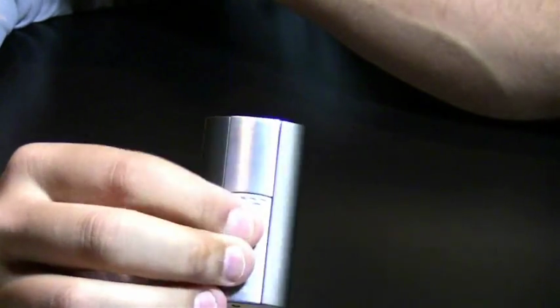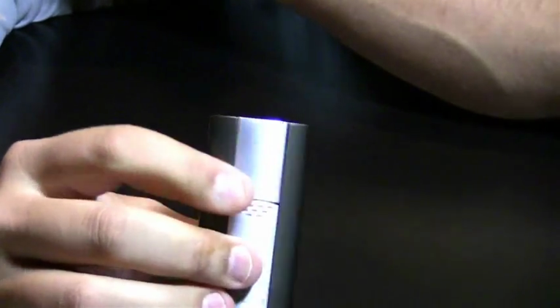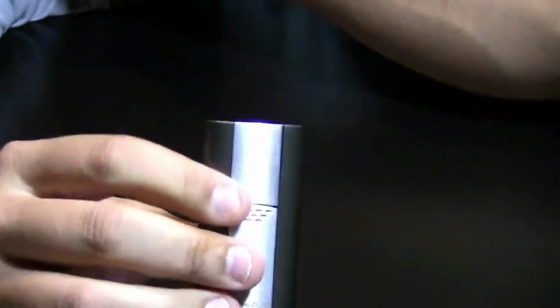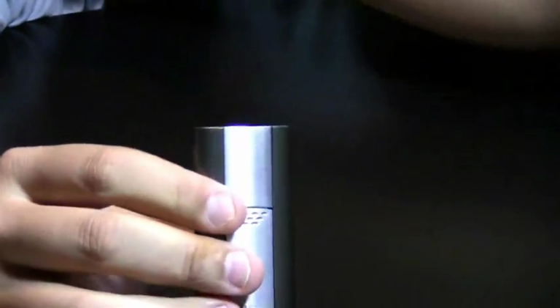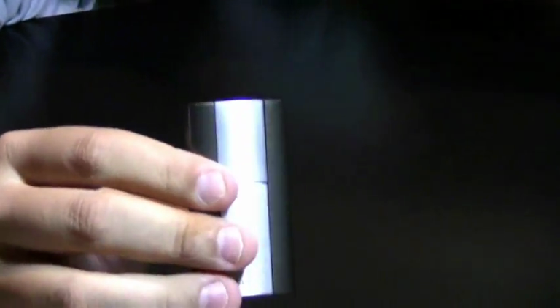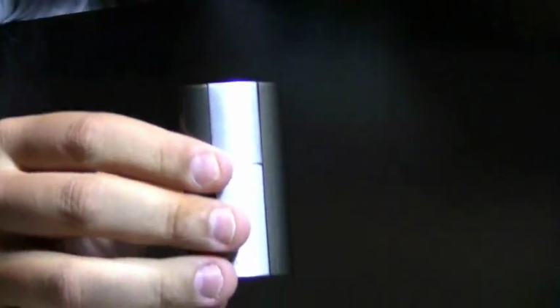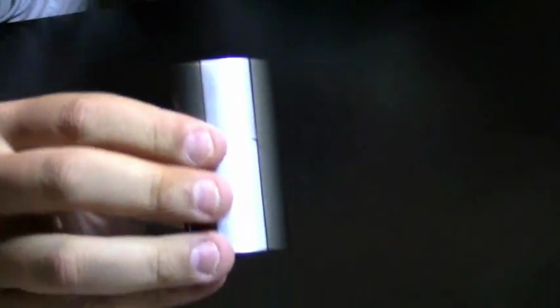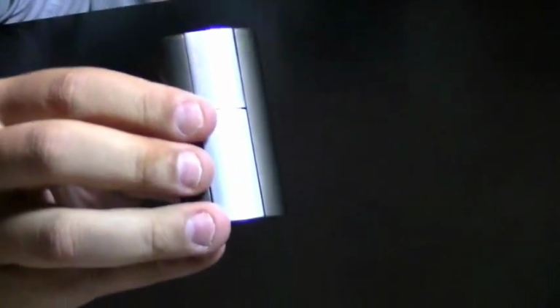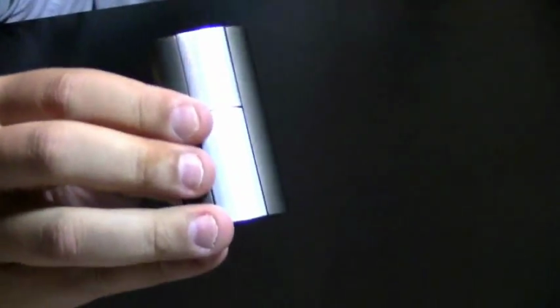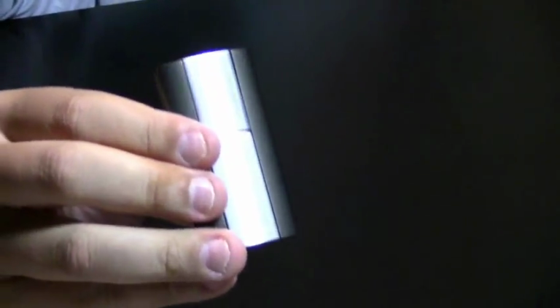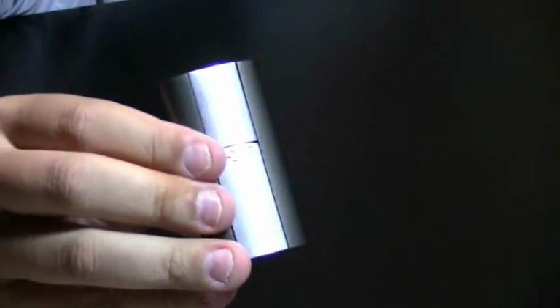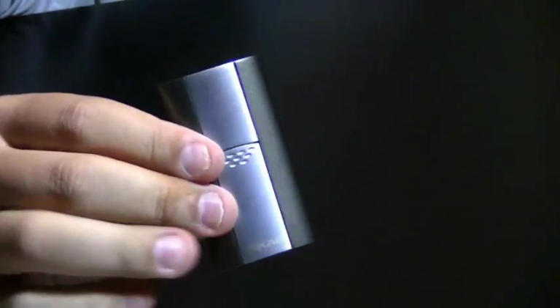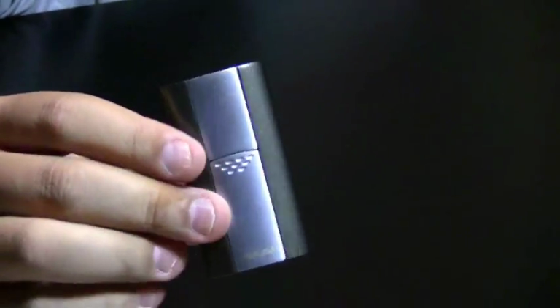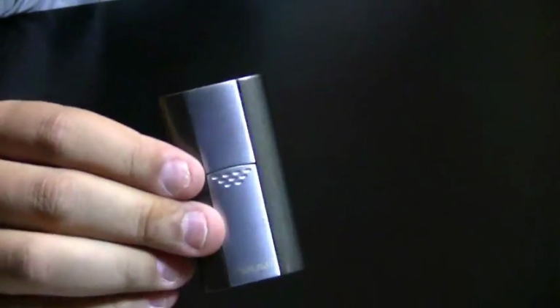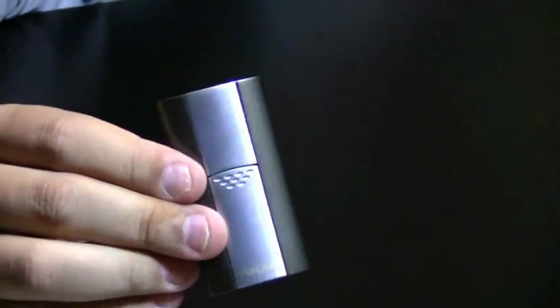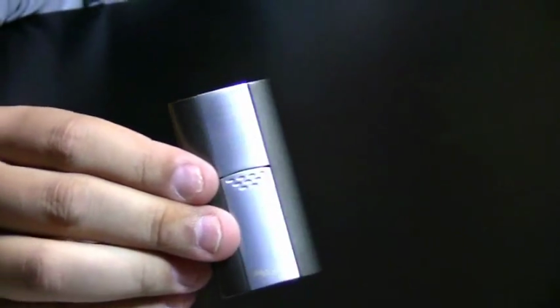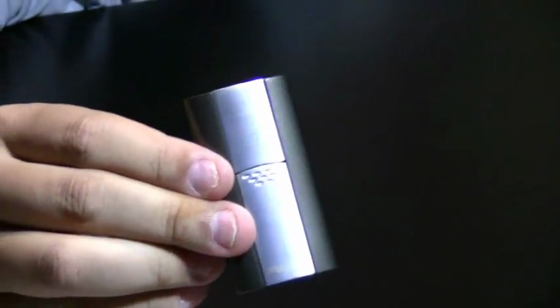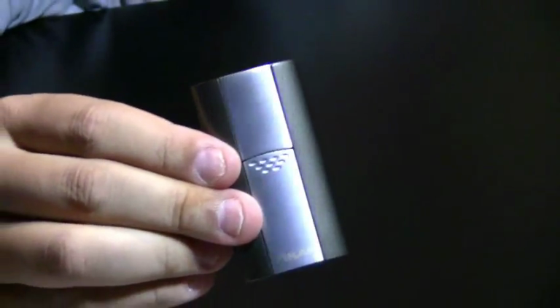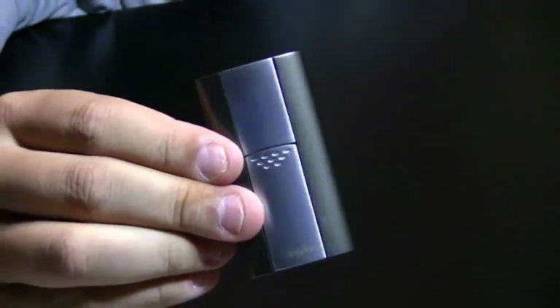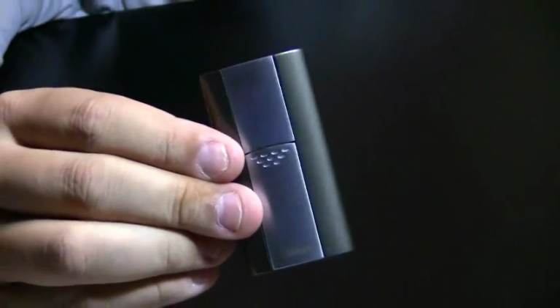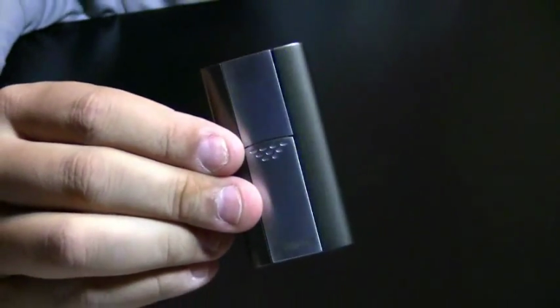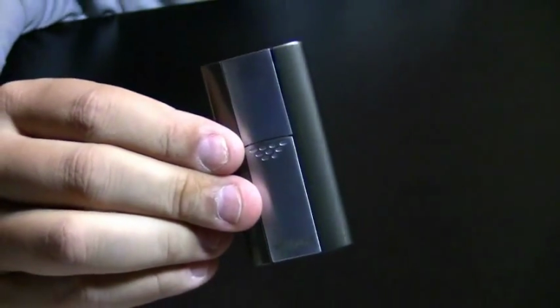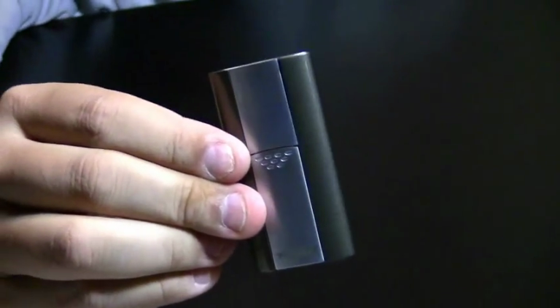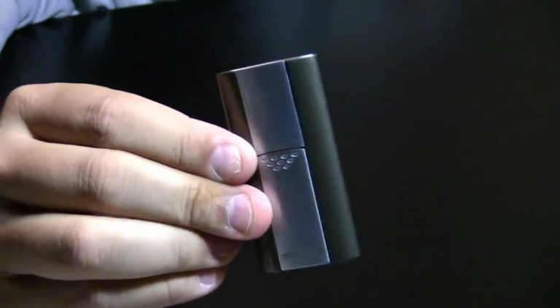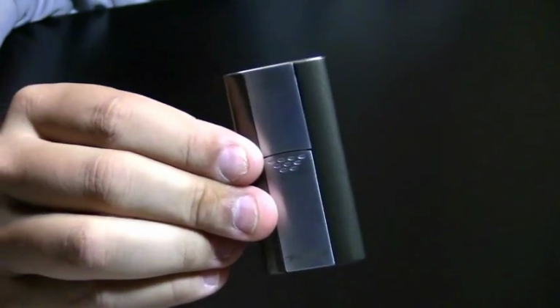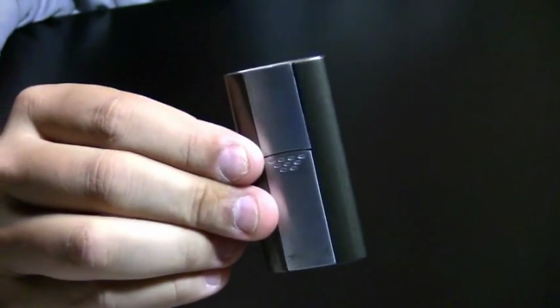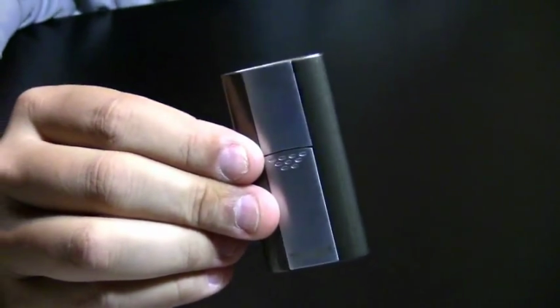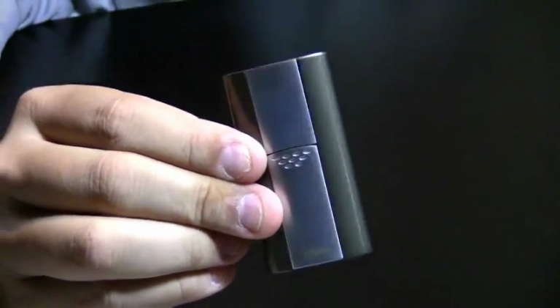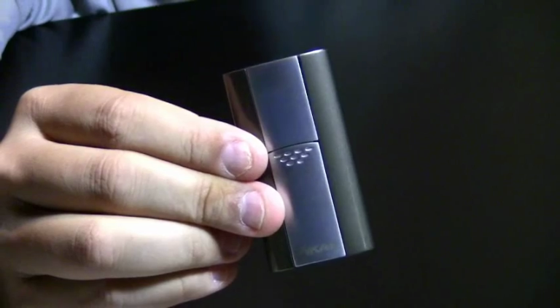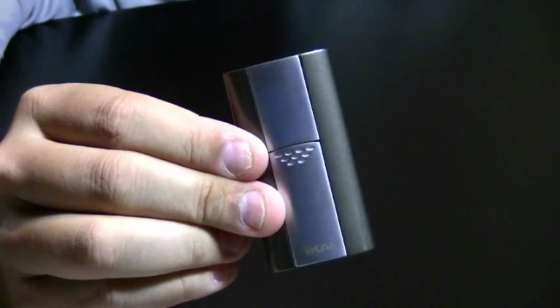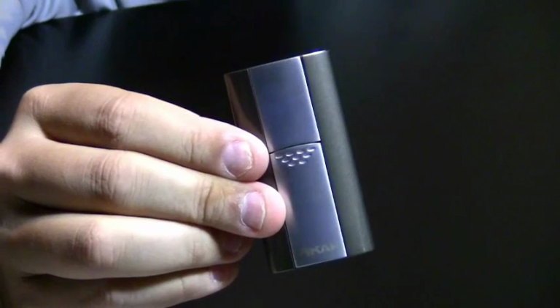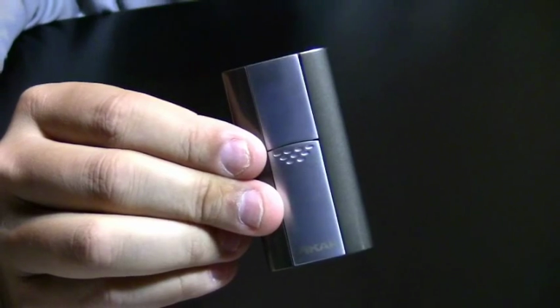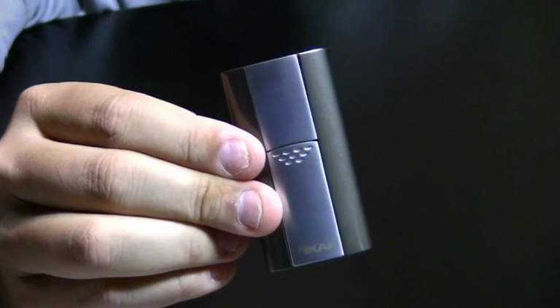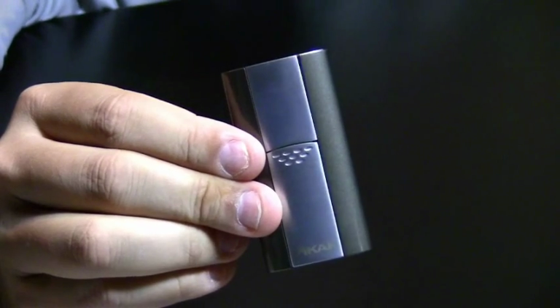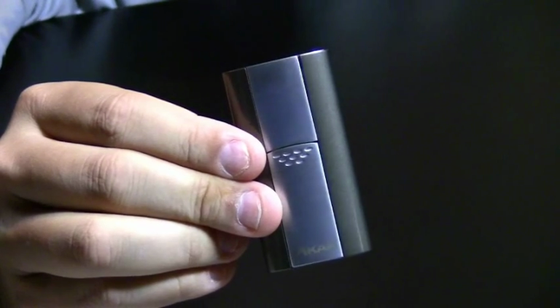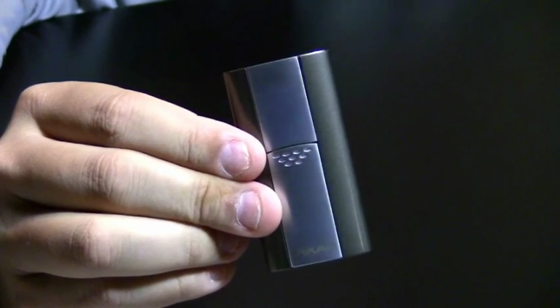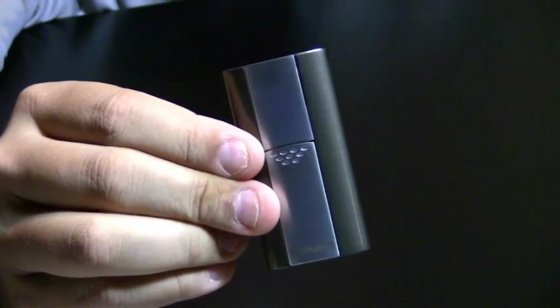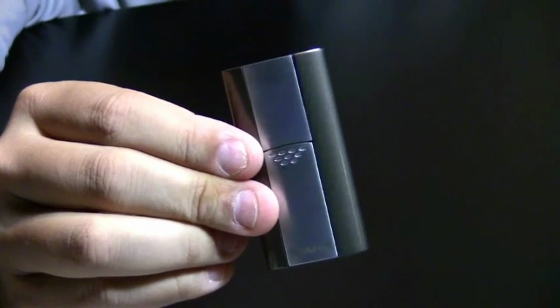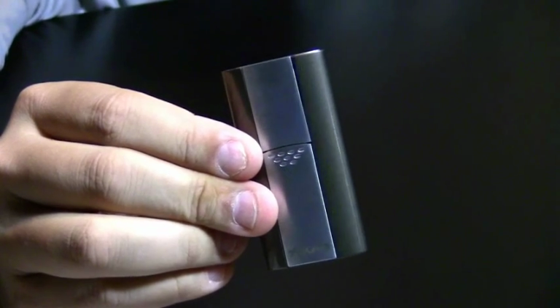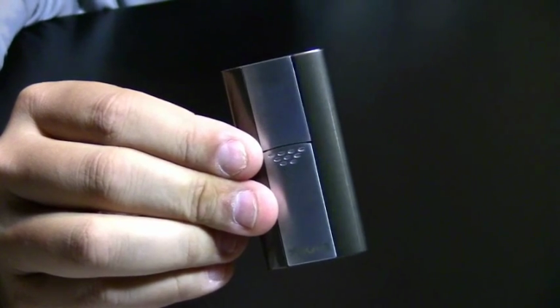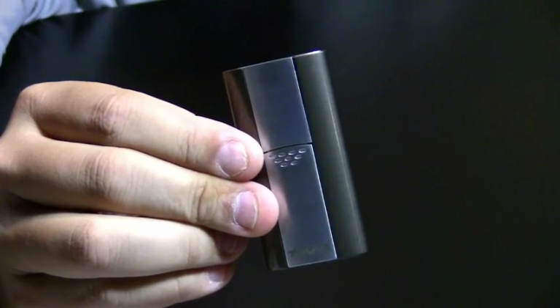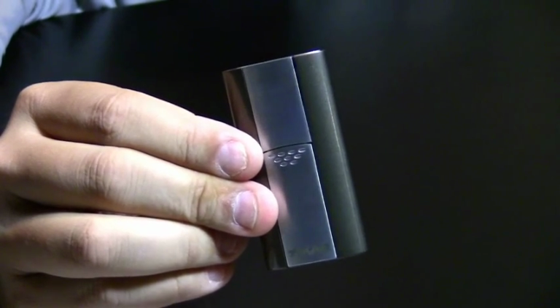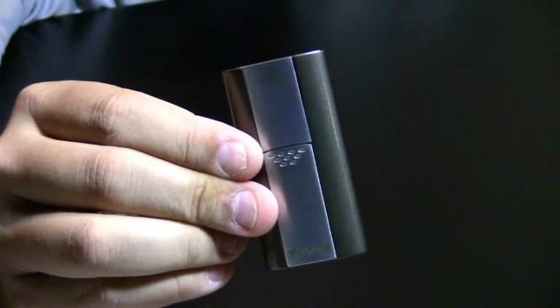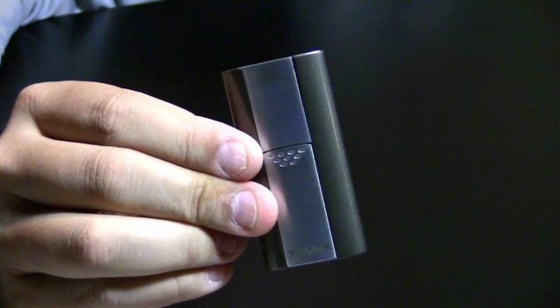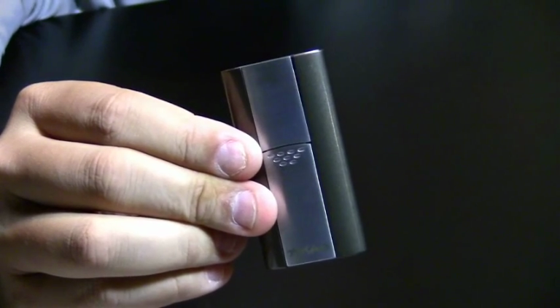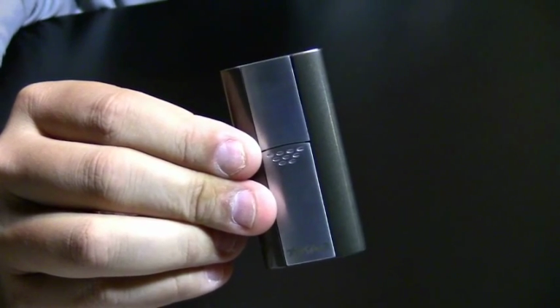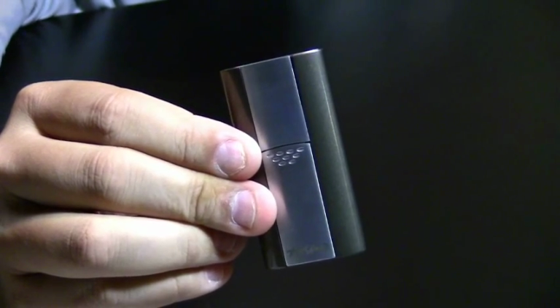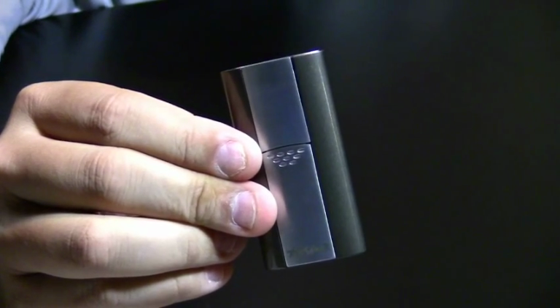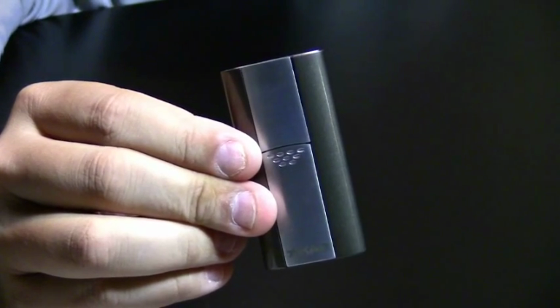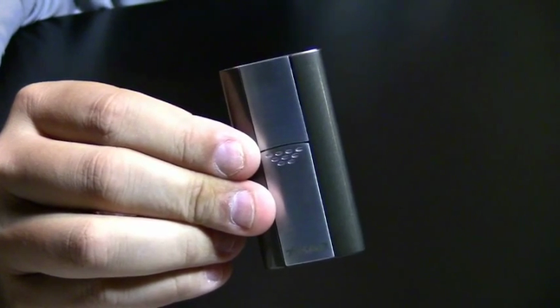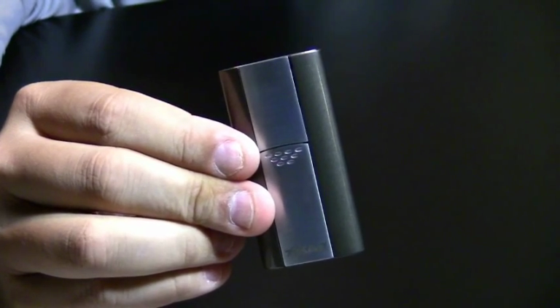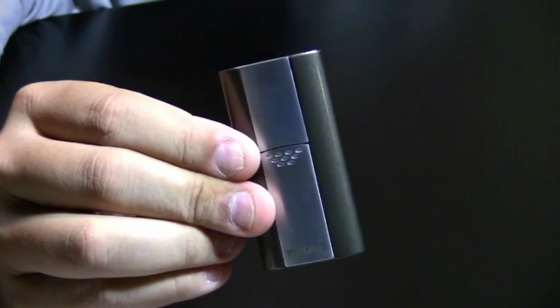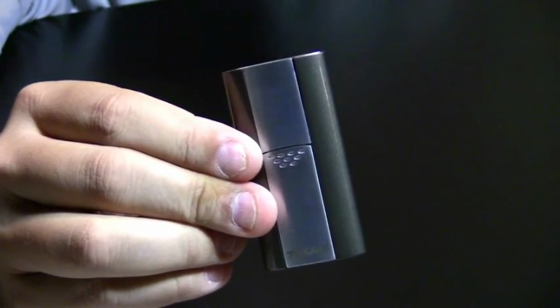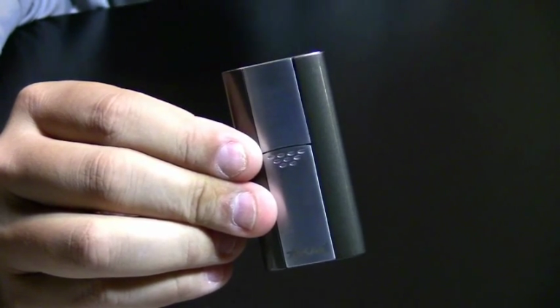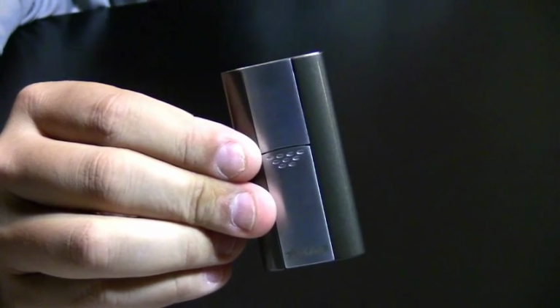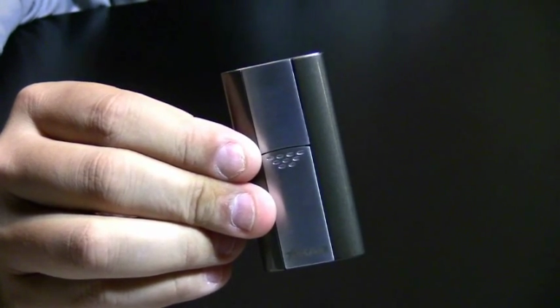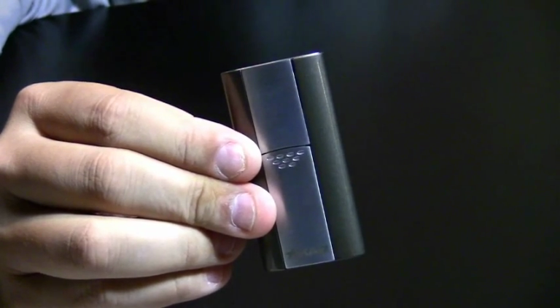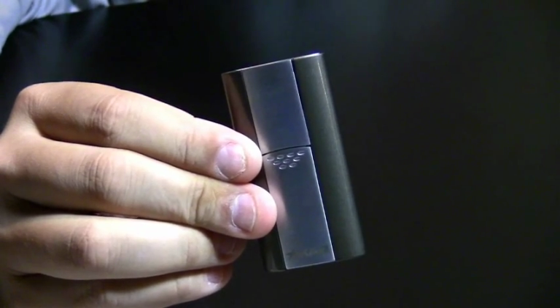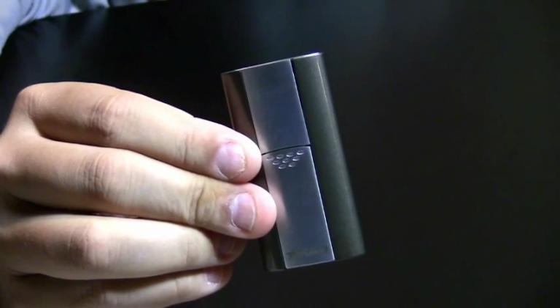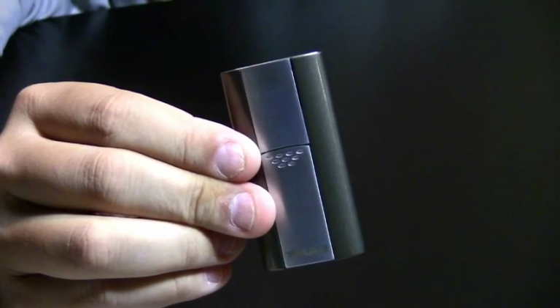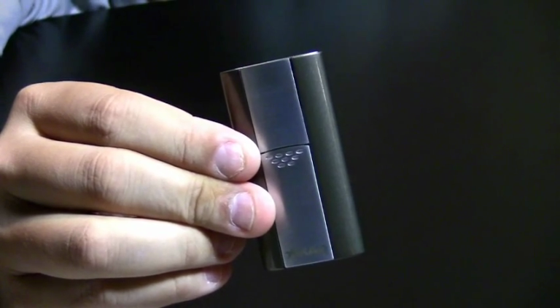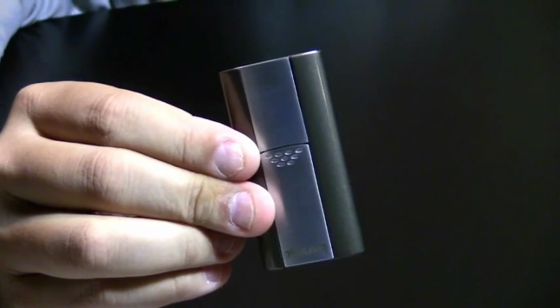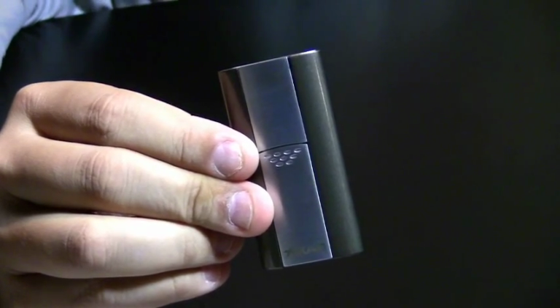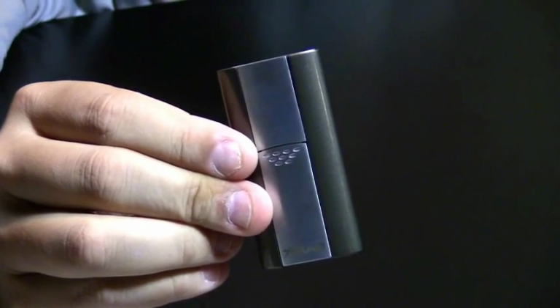Real easy to use, very nice lighter. This is the Xycar Flash Single Flame Butane Lighter.